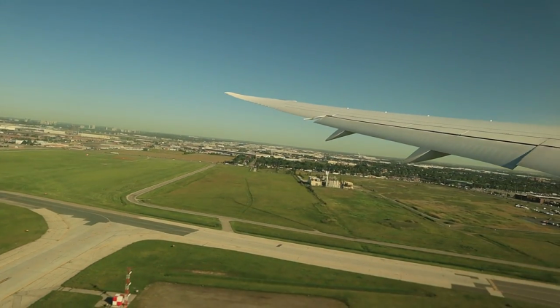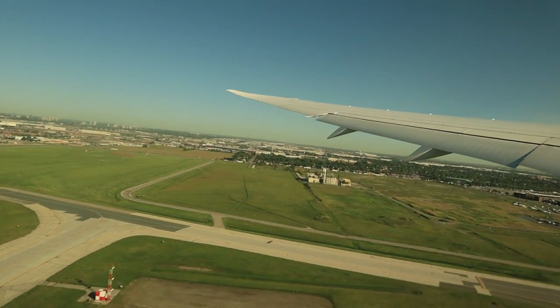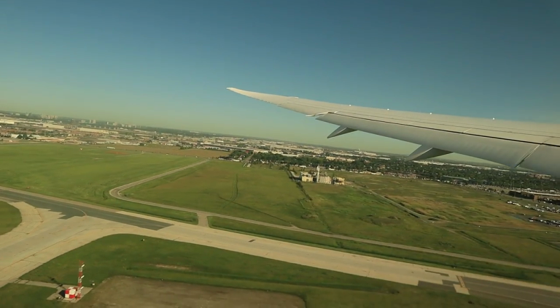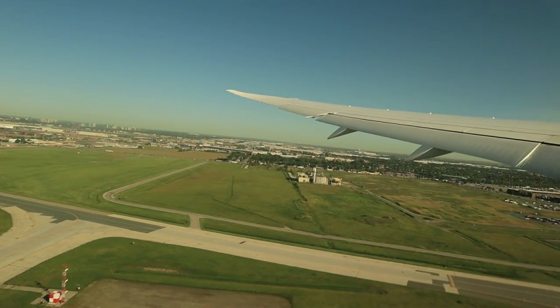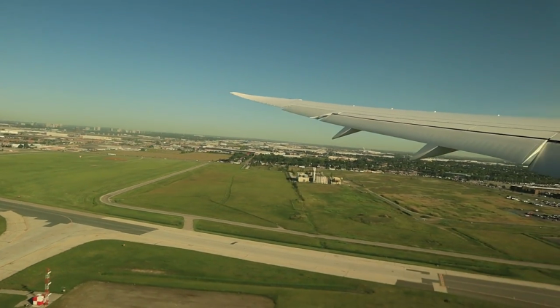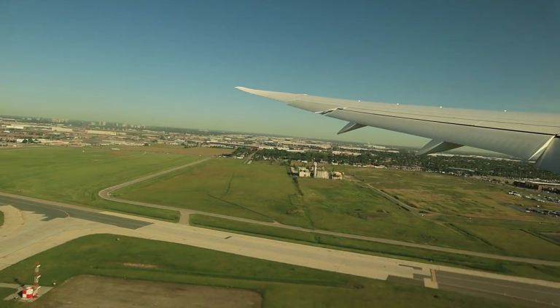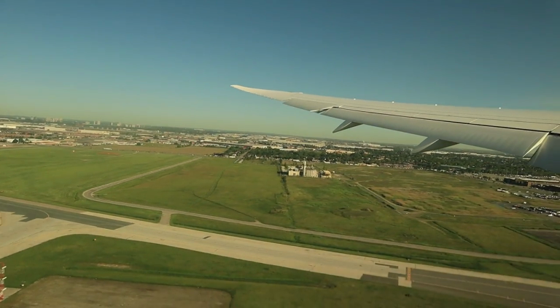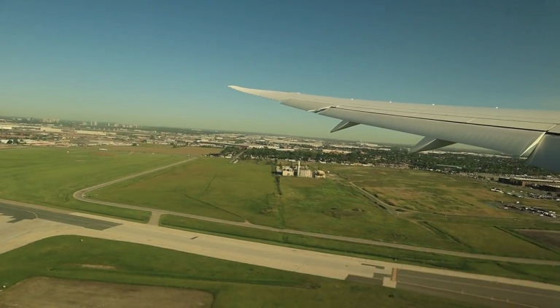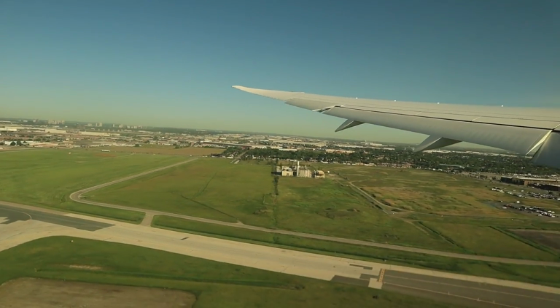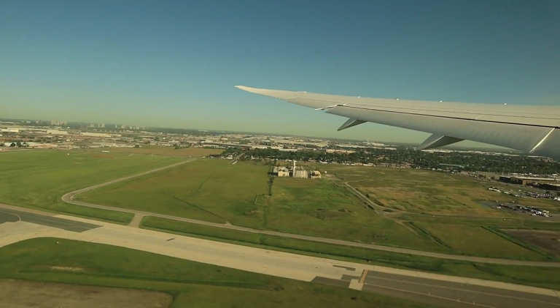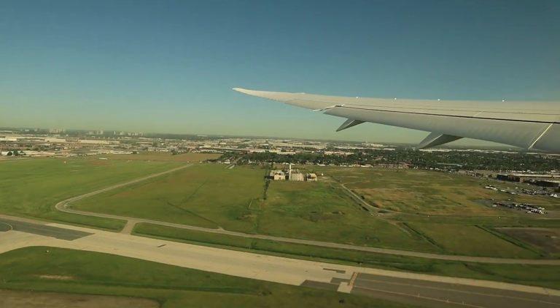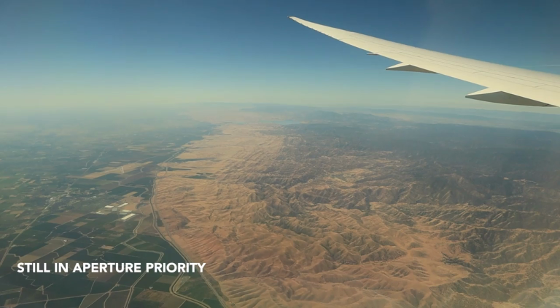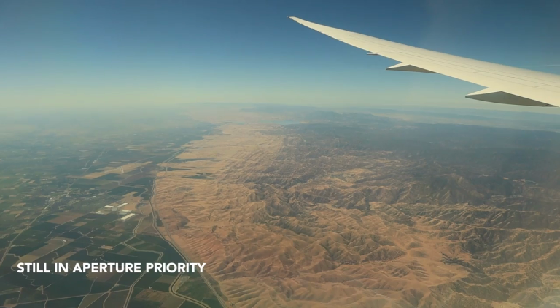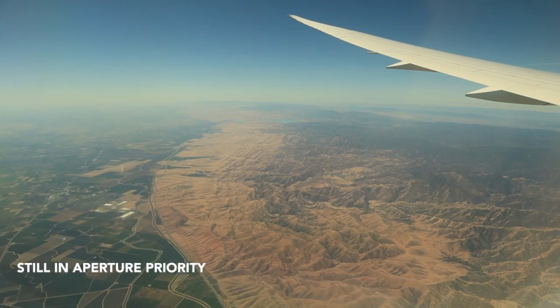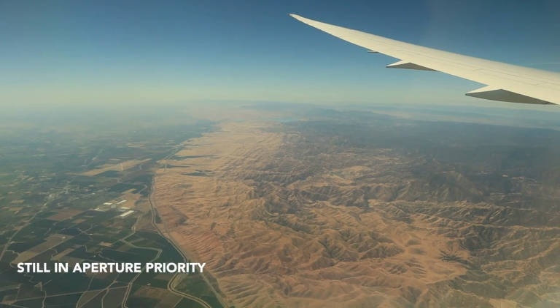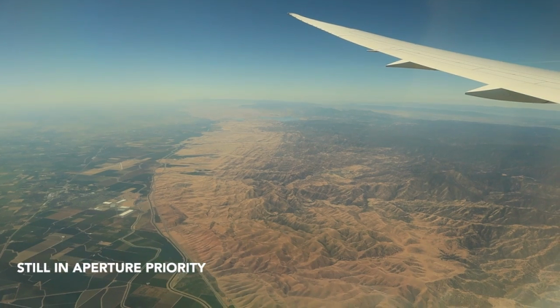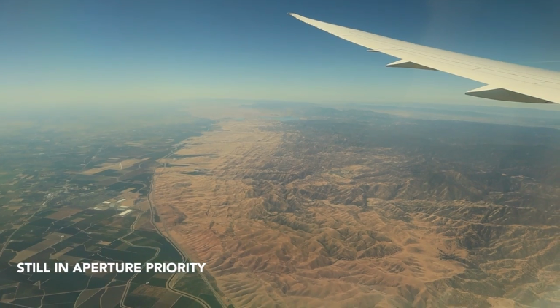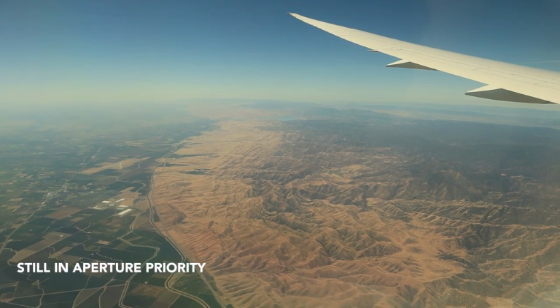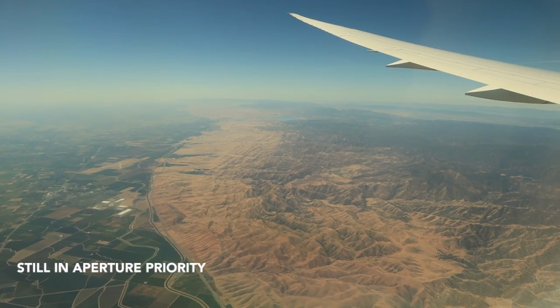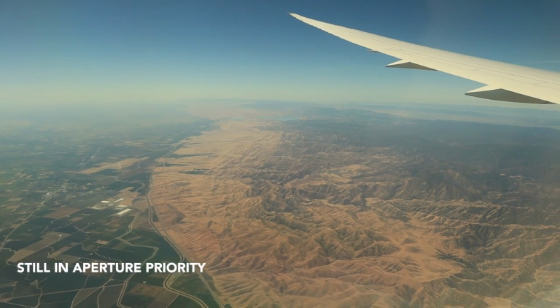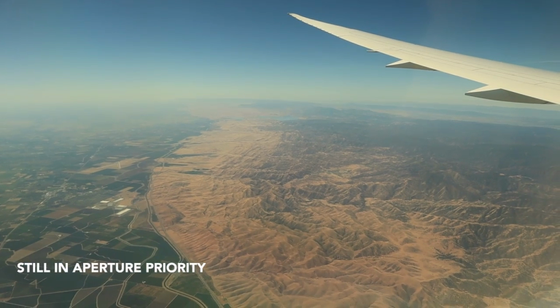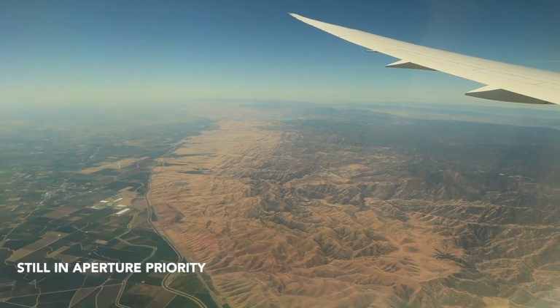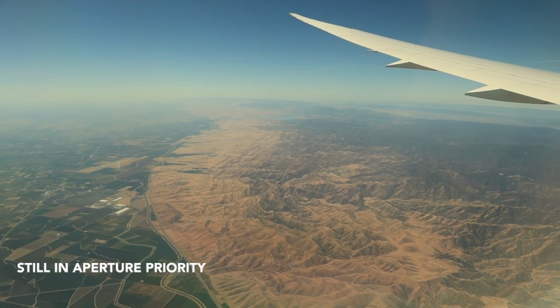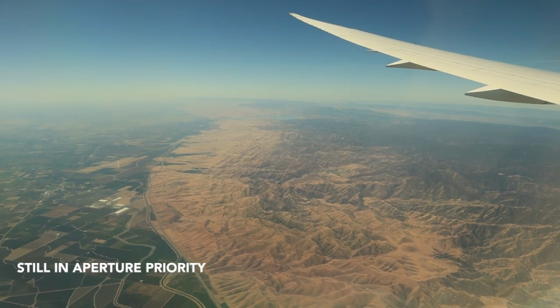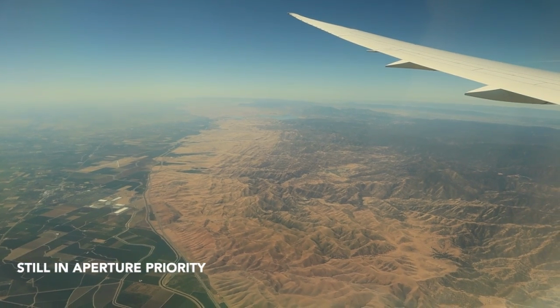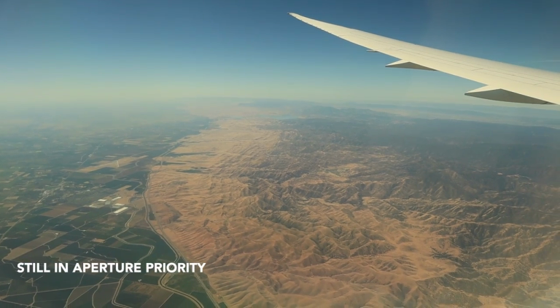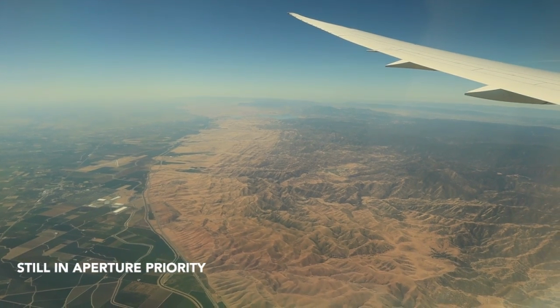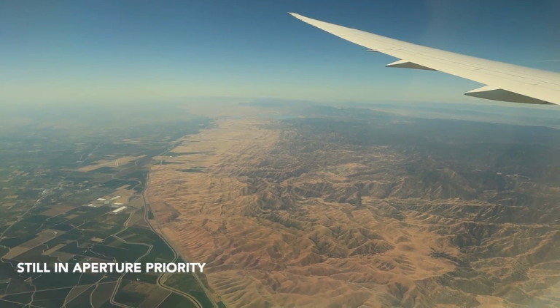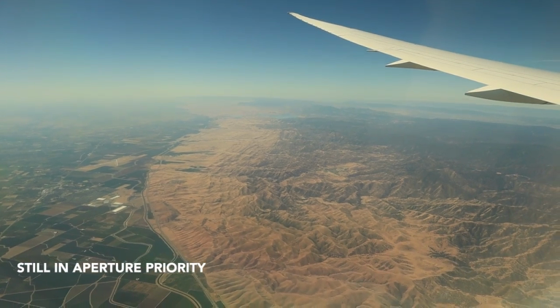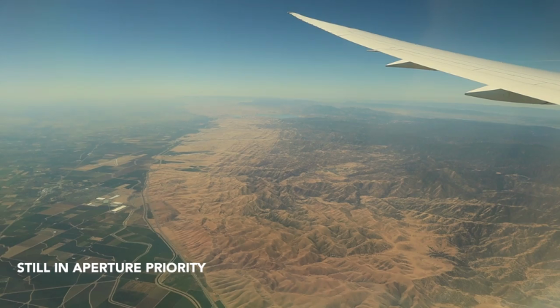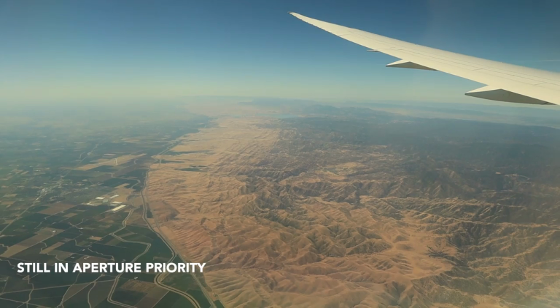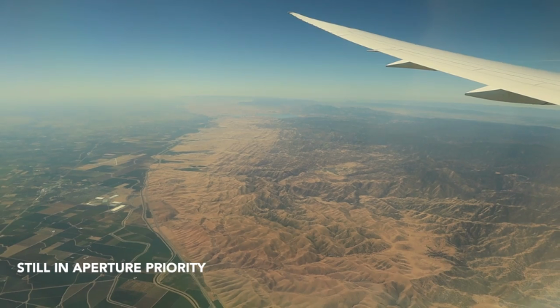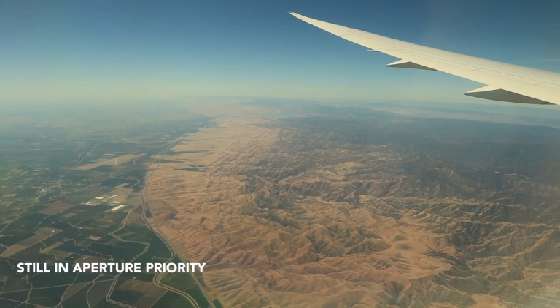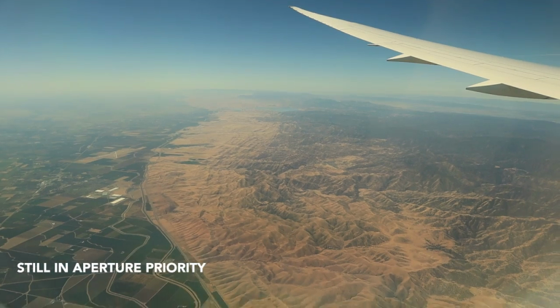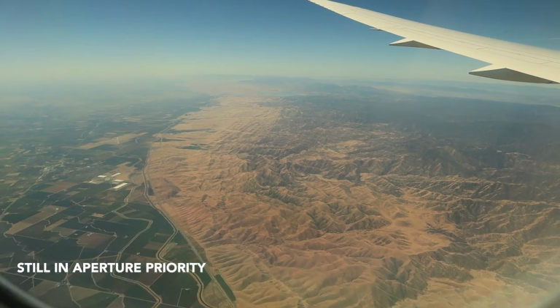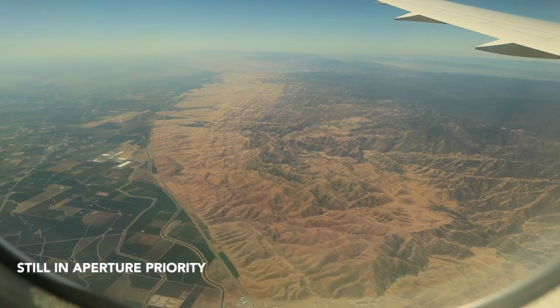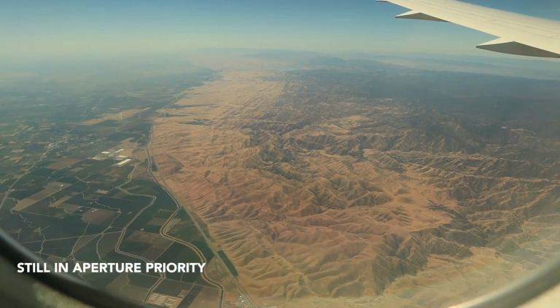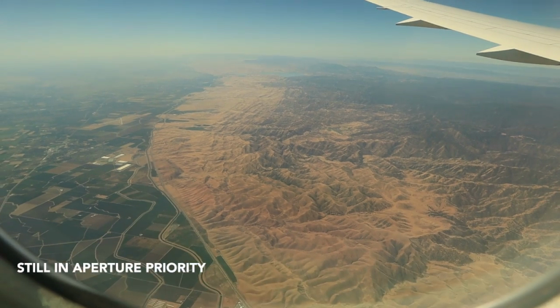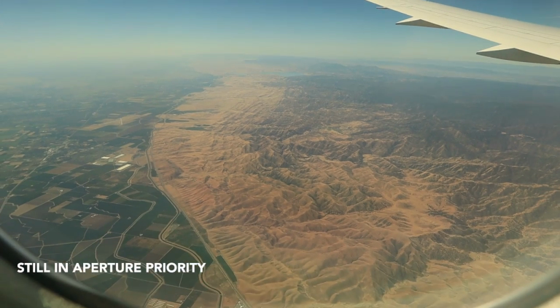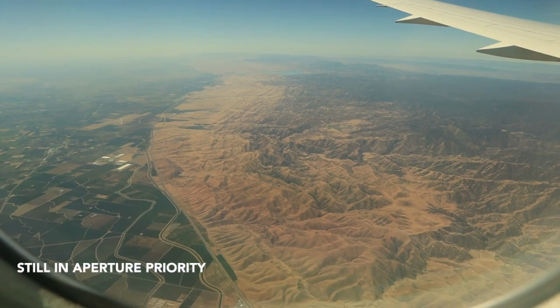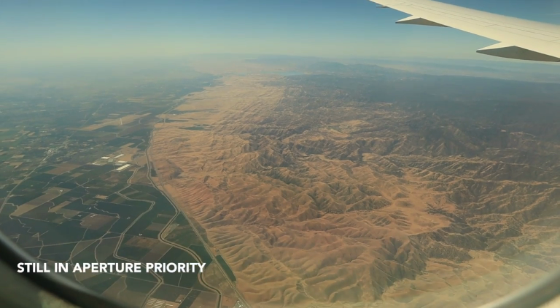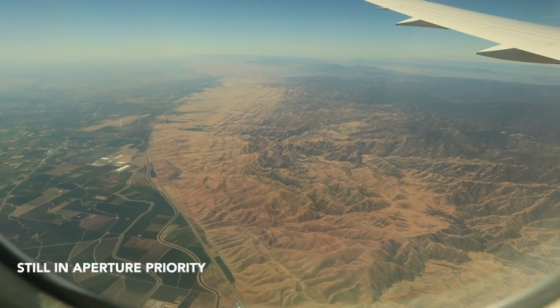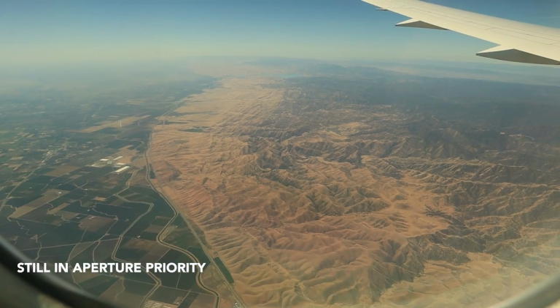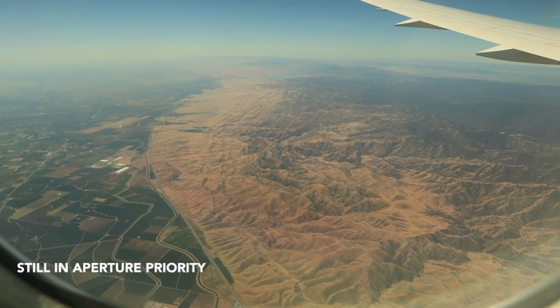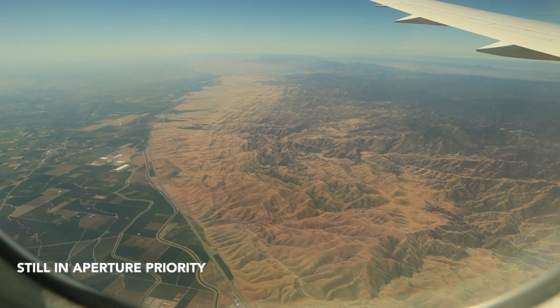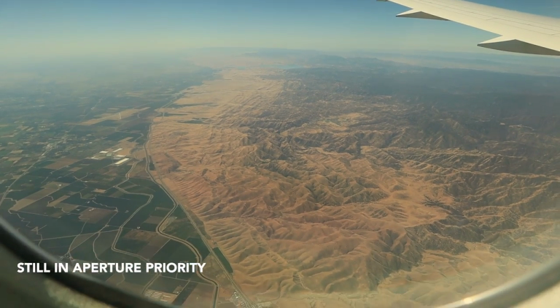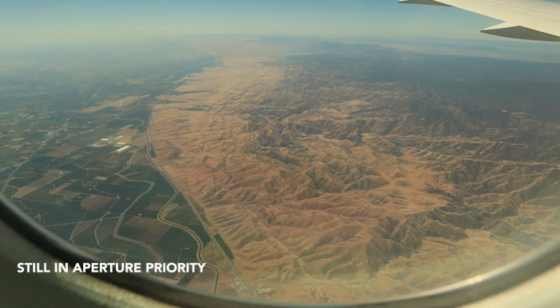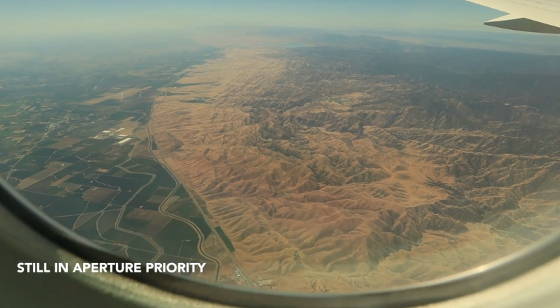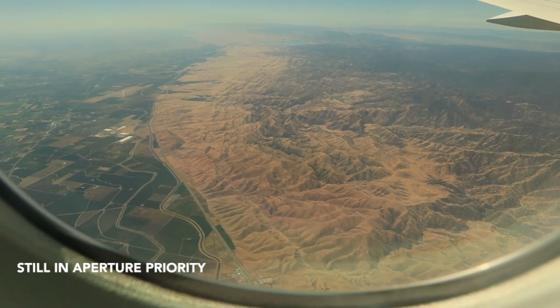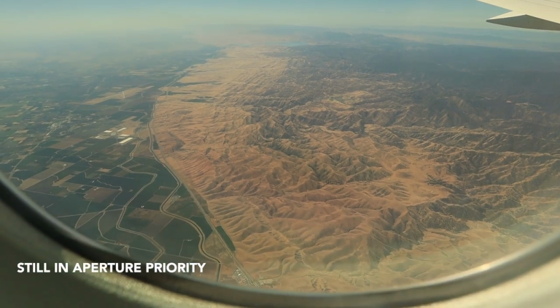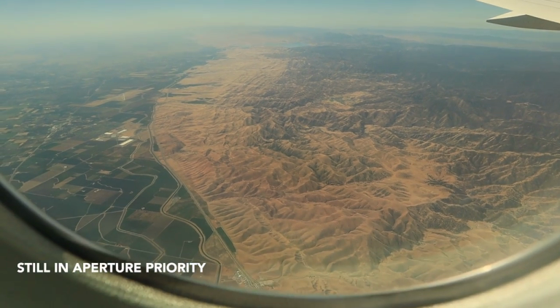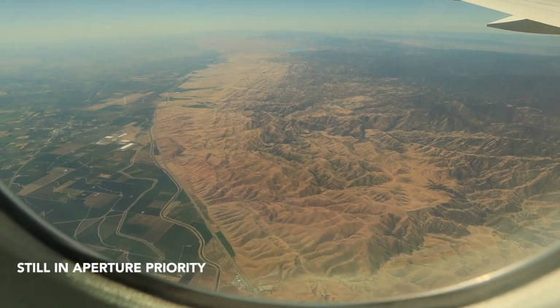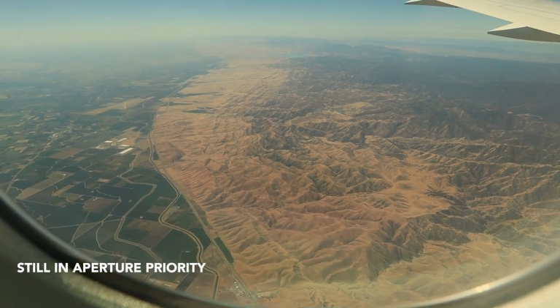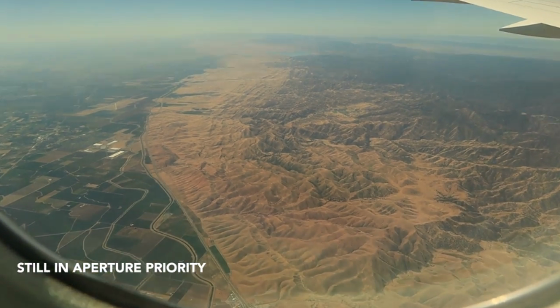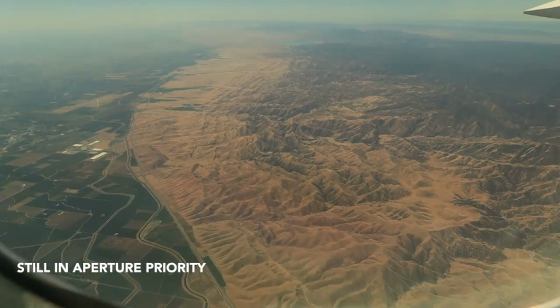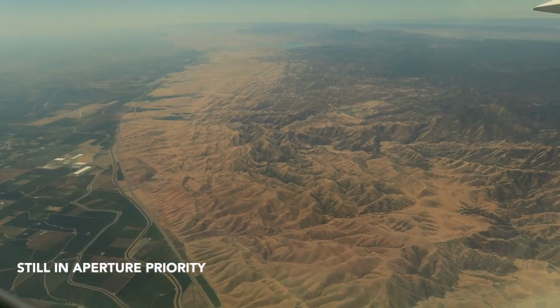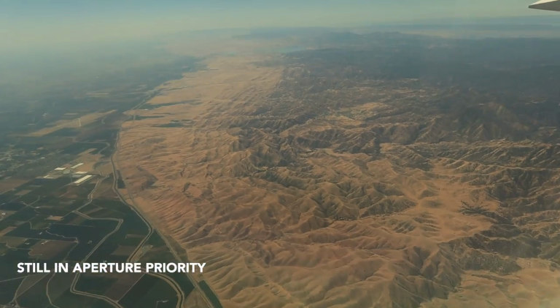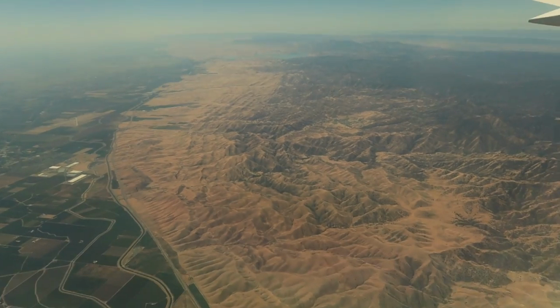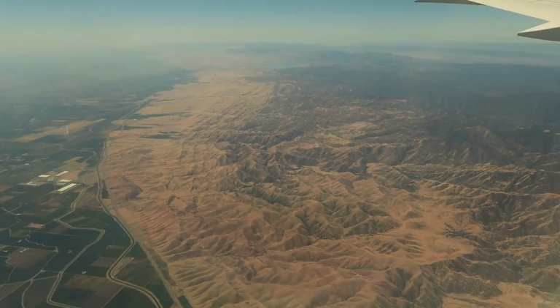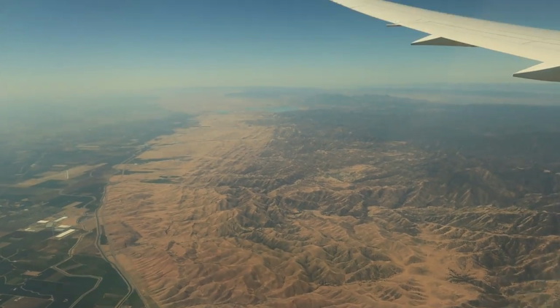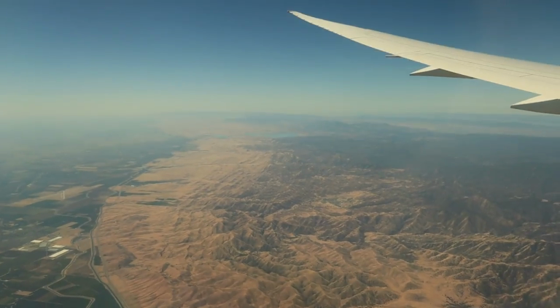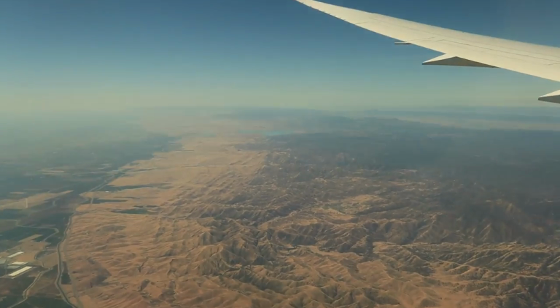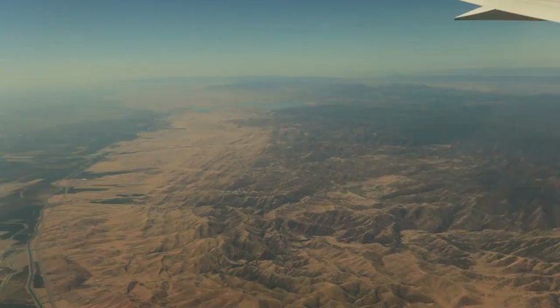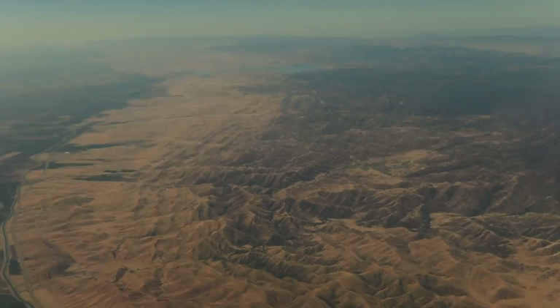The physical lens stabilization in the Canon mirrorless line is actually really good, but the digital stabilization in the M50 sucks. So turn that off immediately.